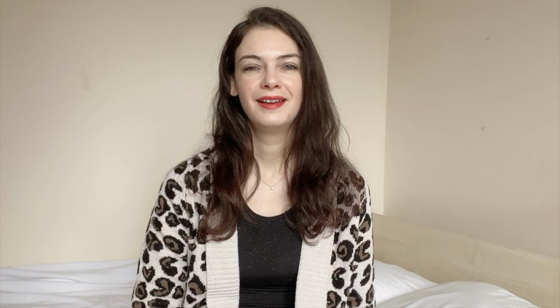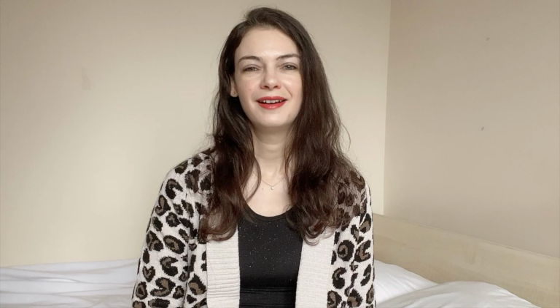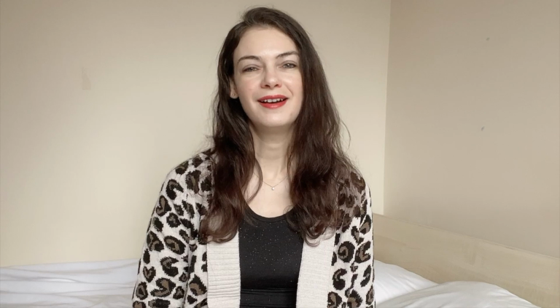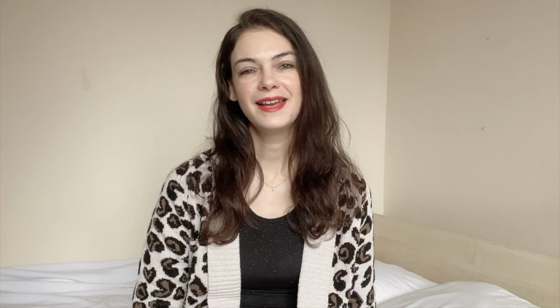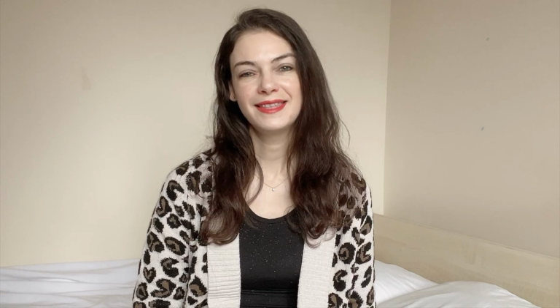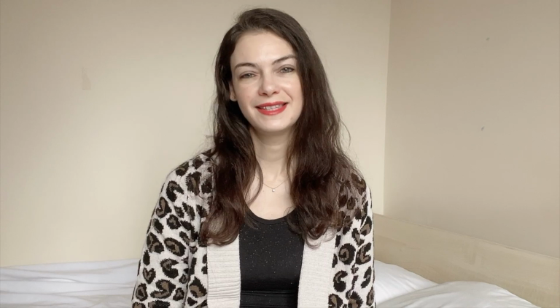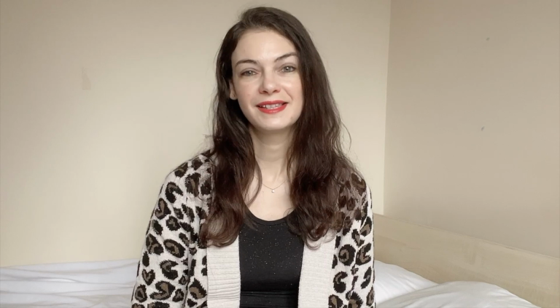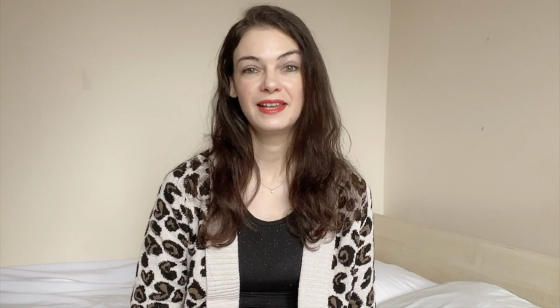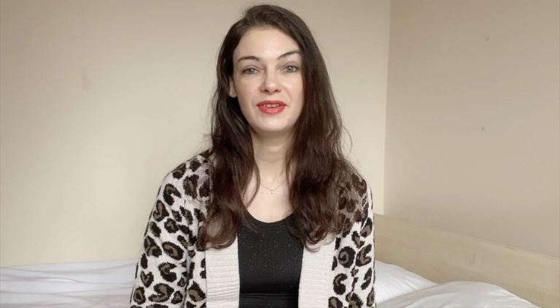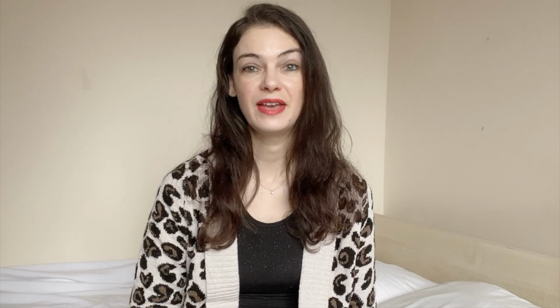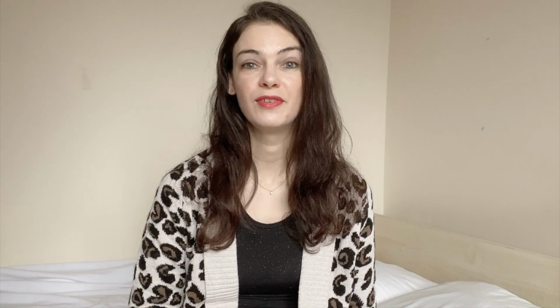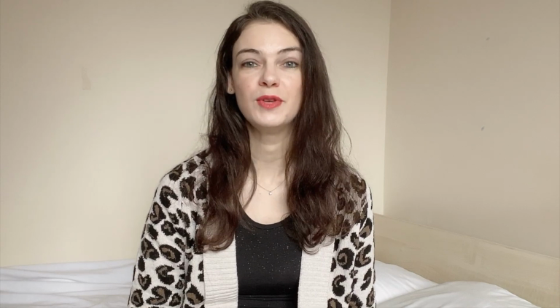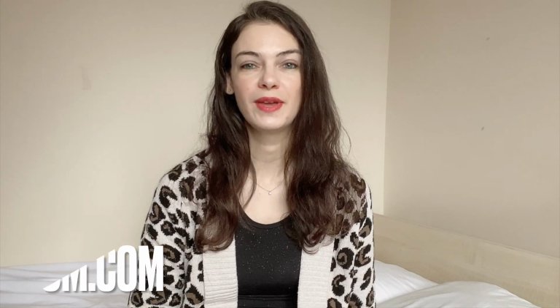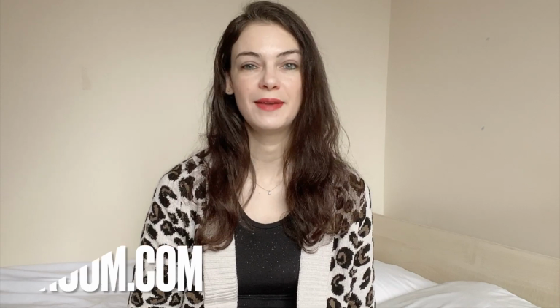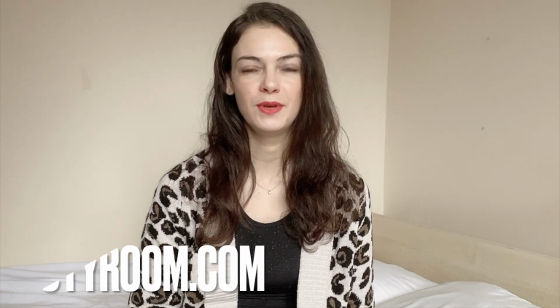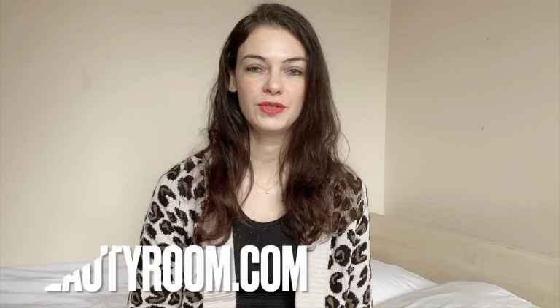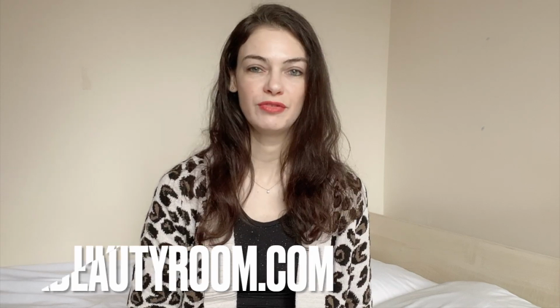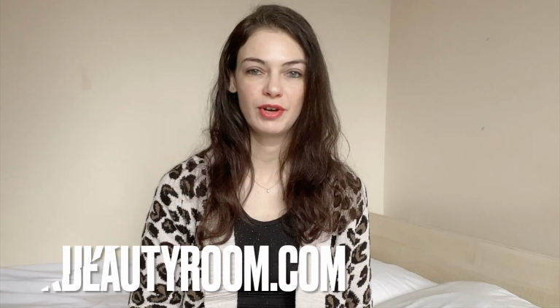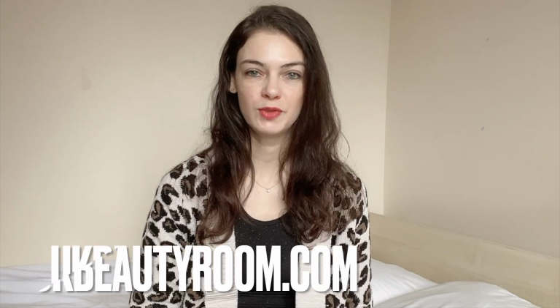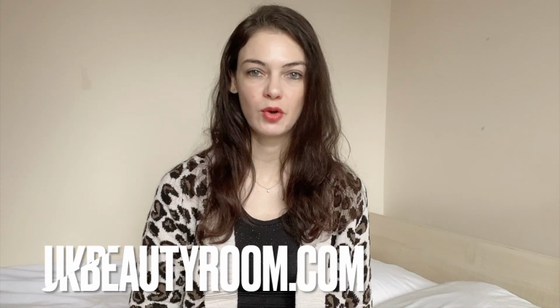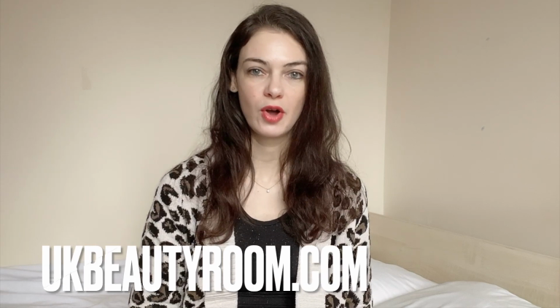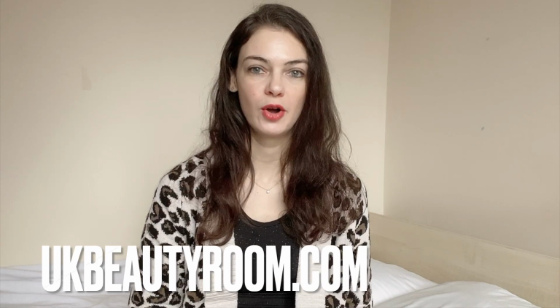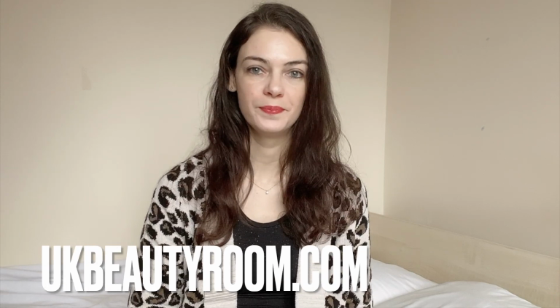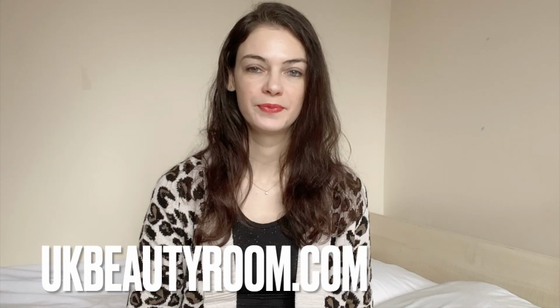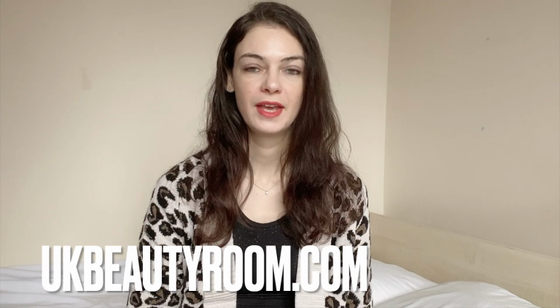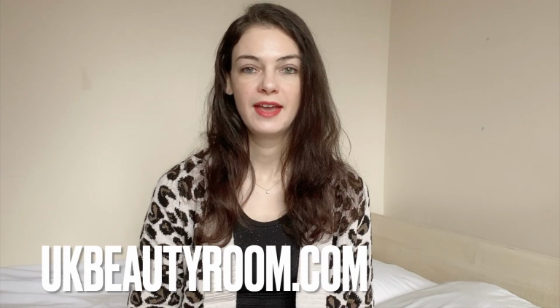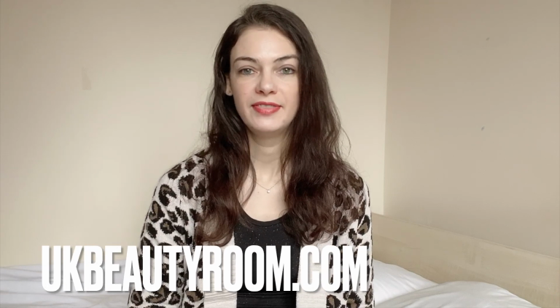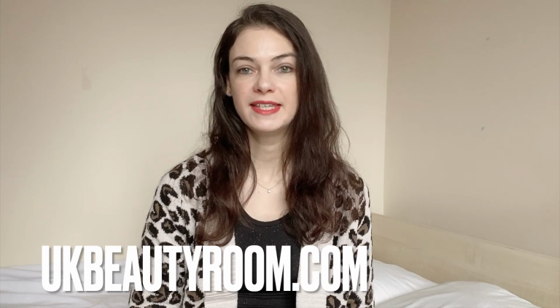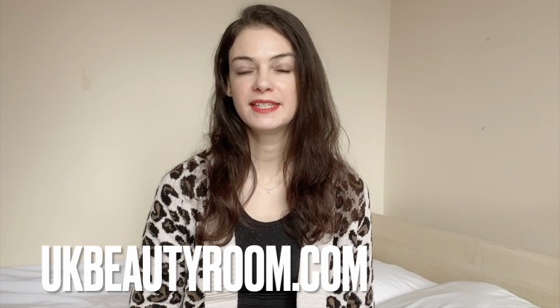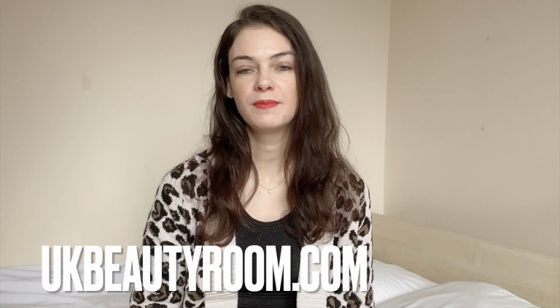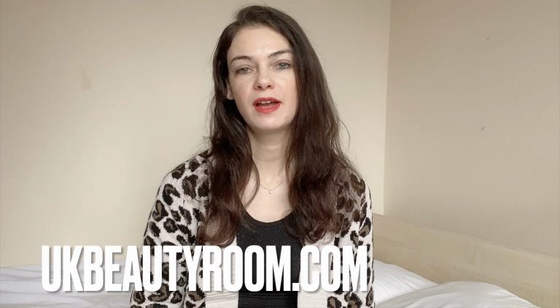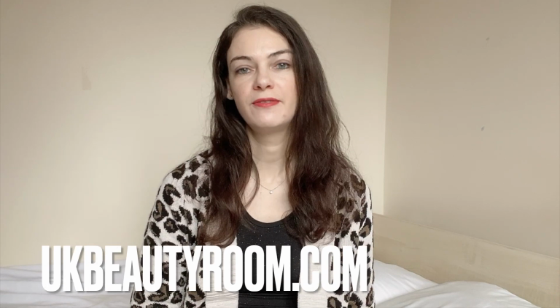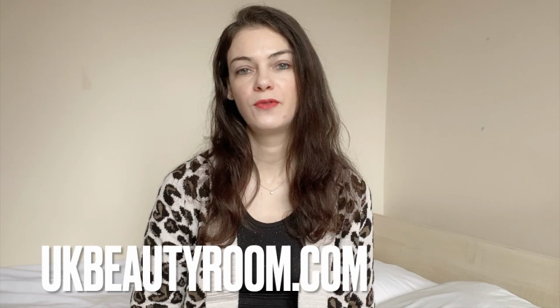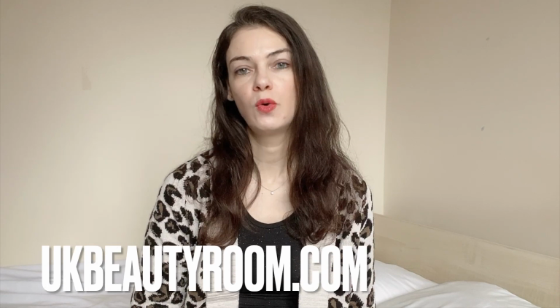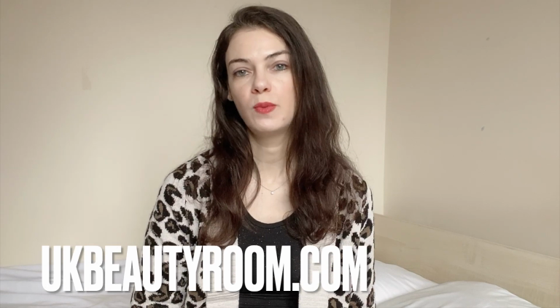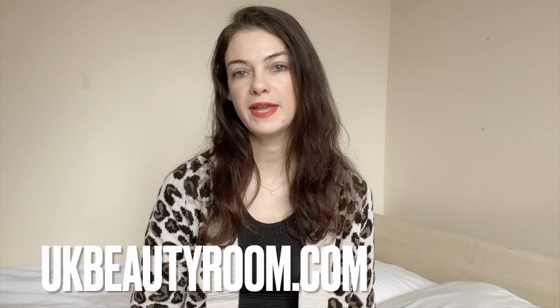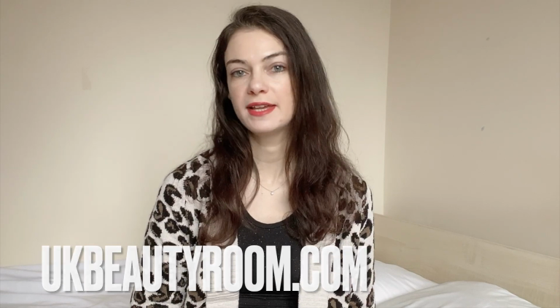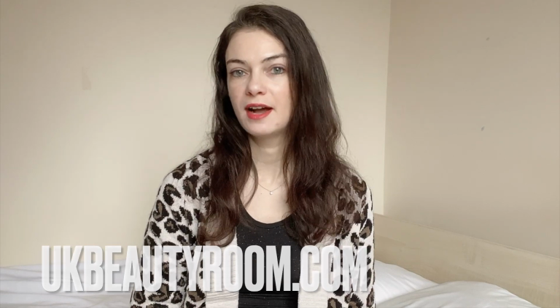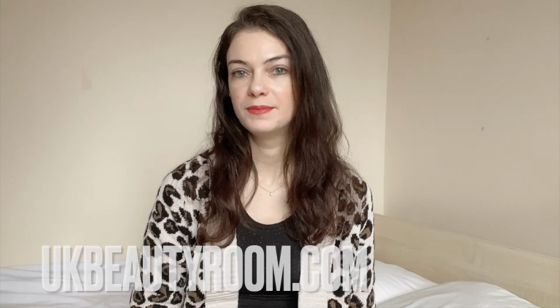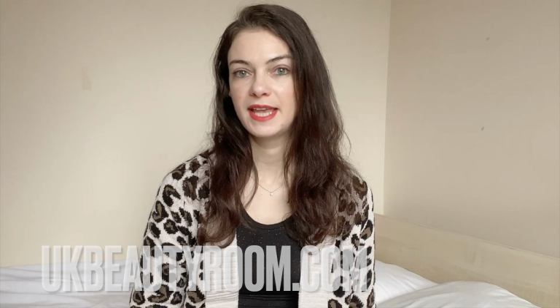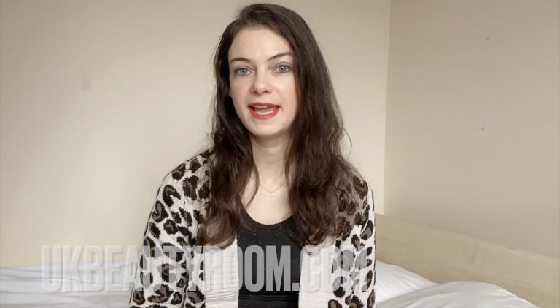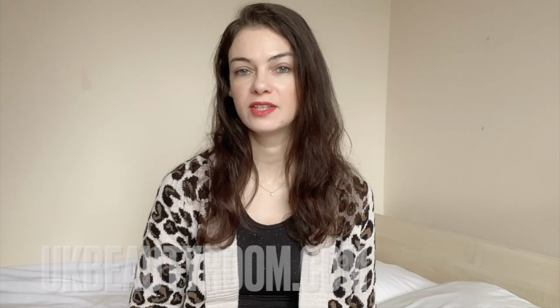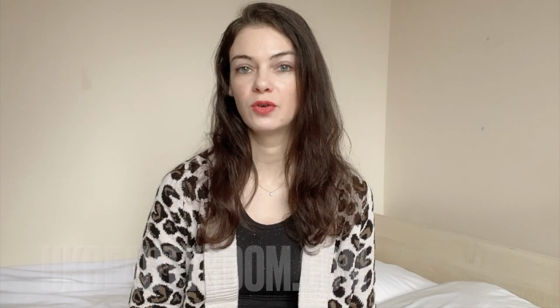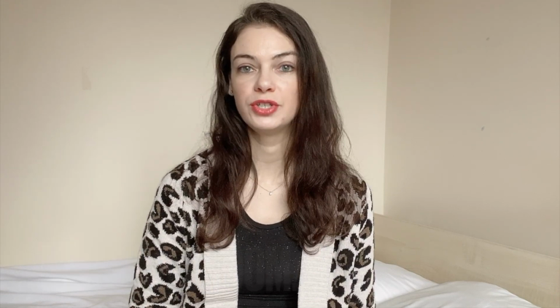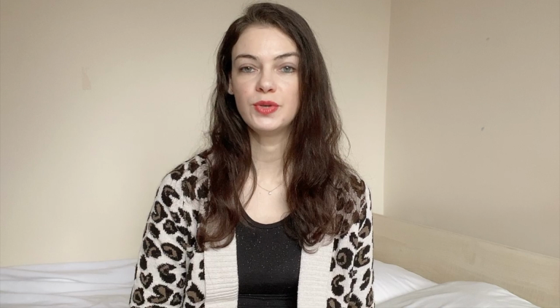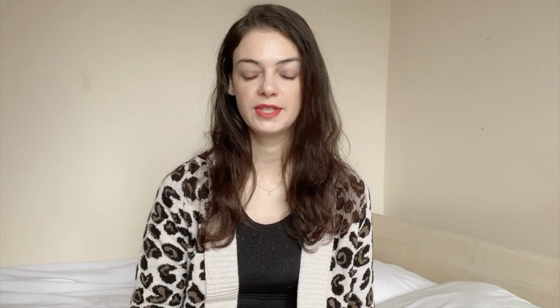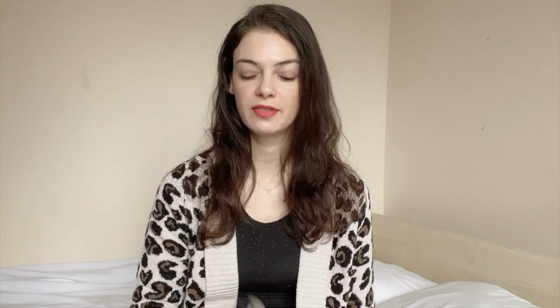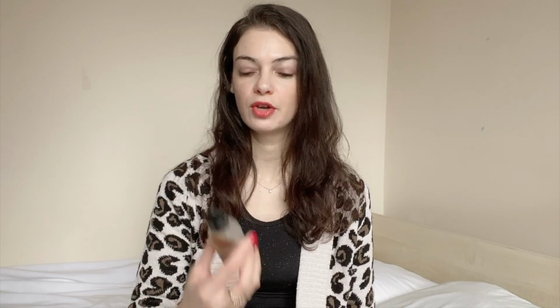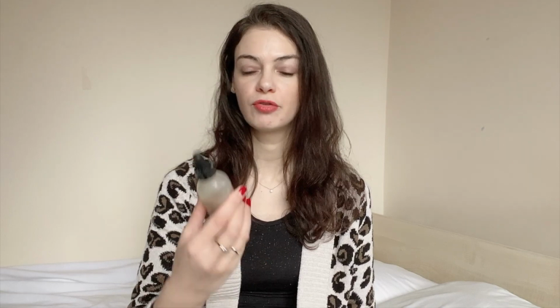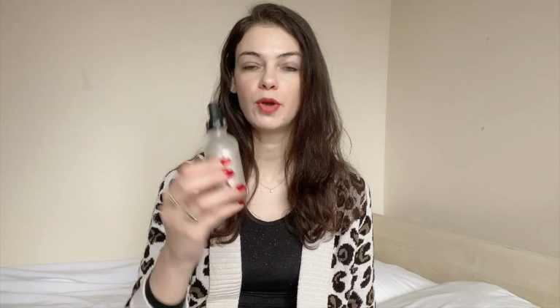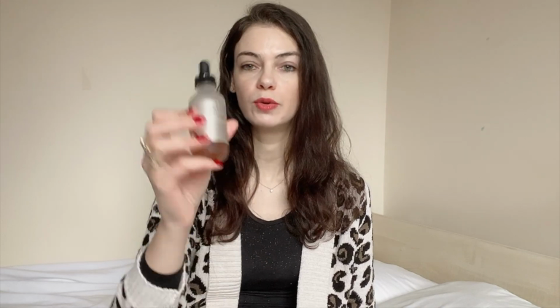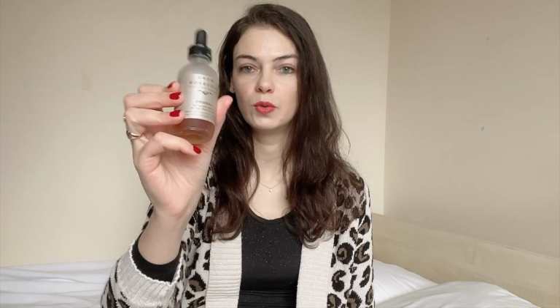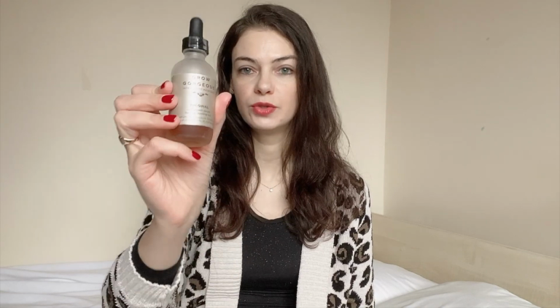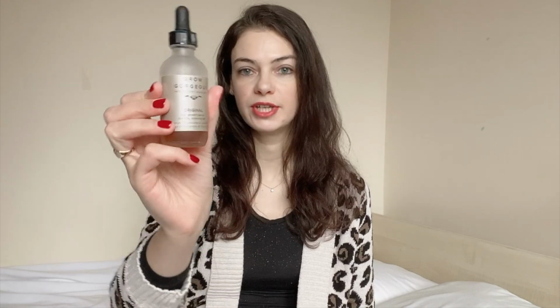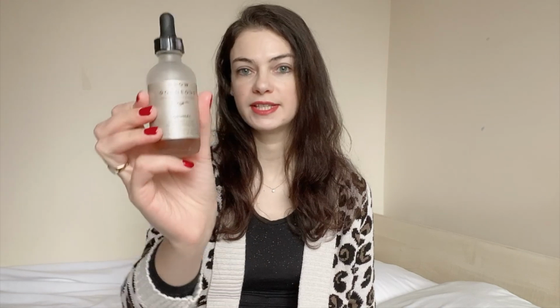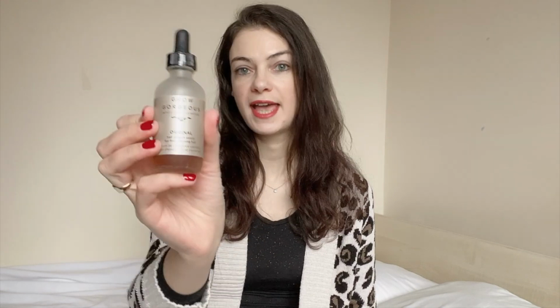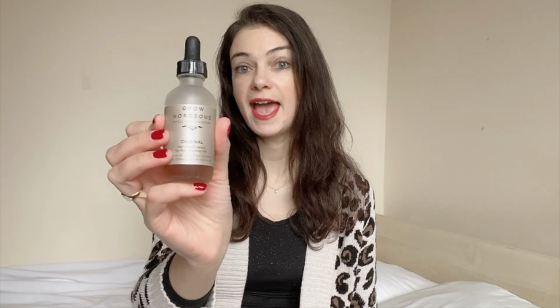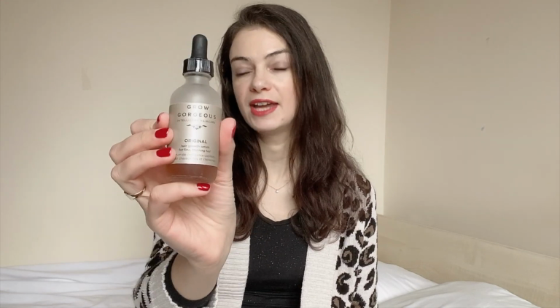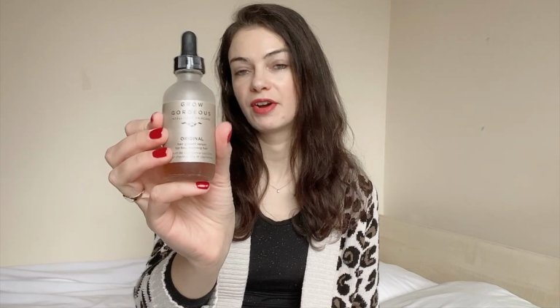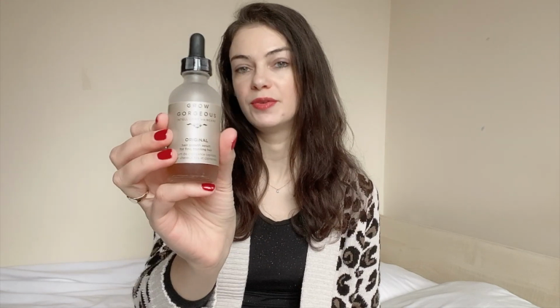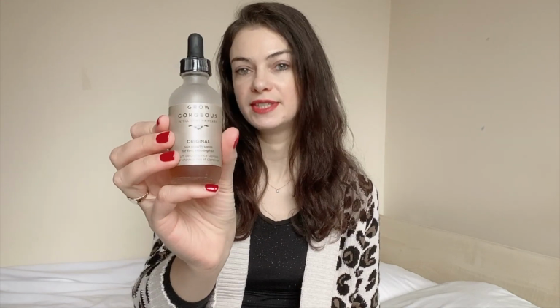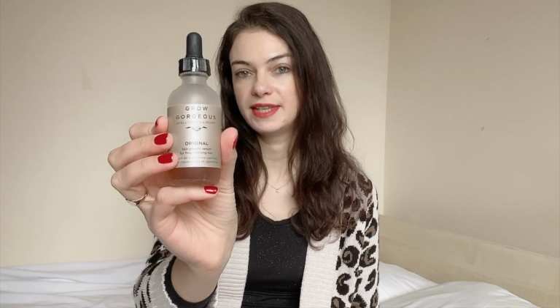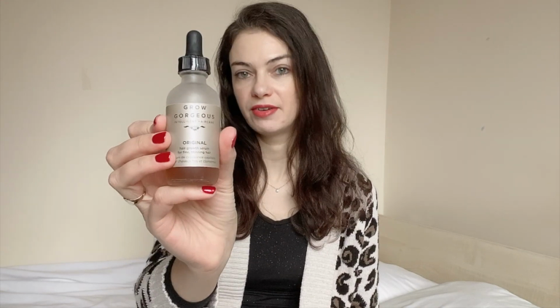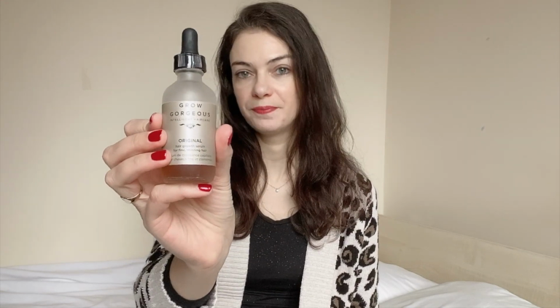Hi, this is Olivia from ukbeautyroom.com. This is my four-week update on using the Grow Gorgeous Hair Growth Serum.